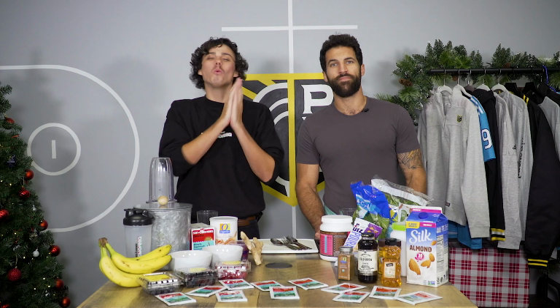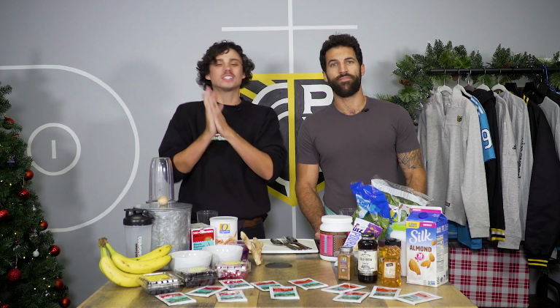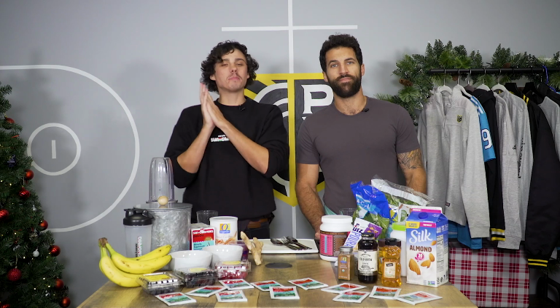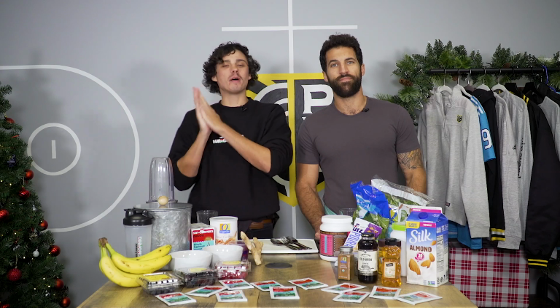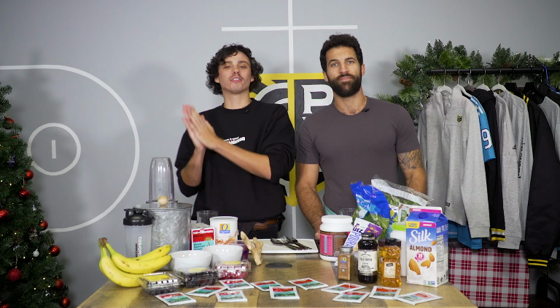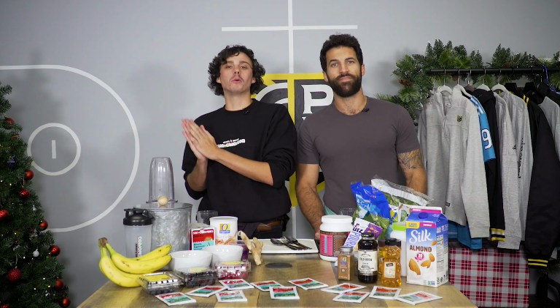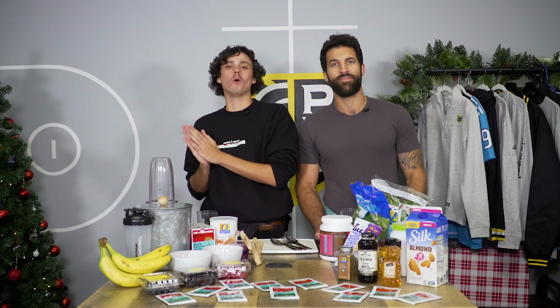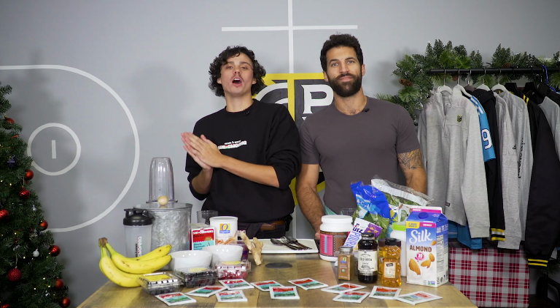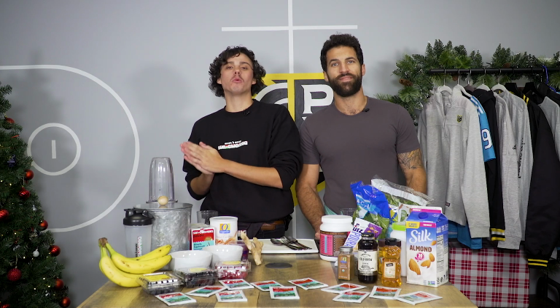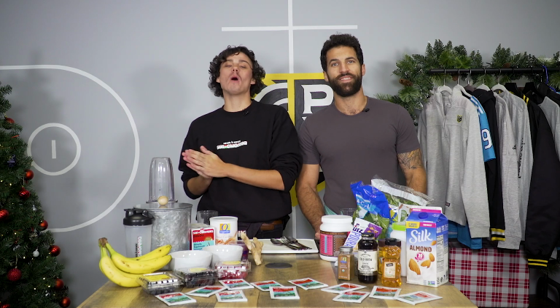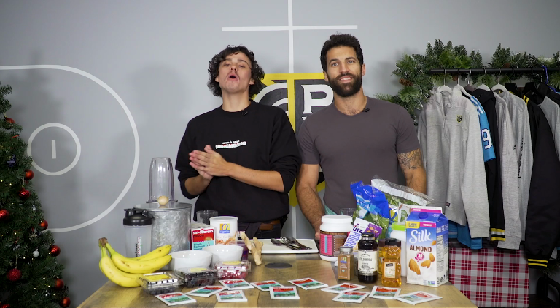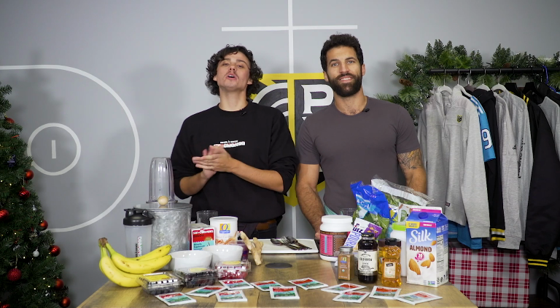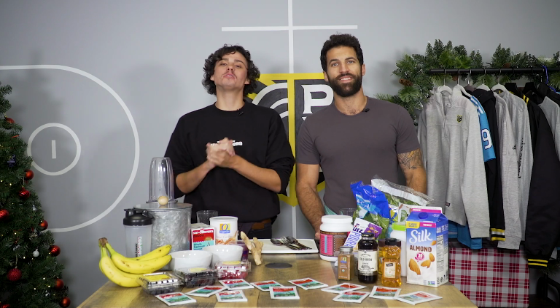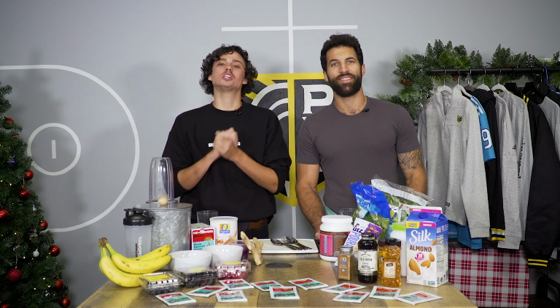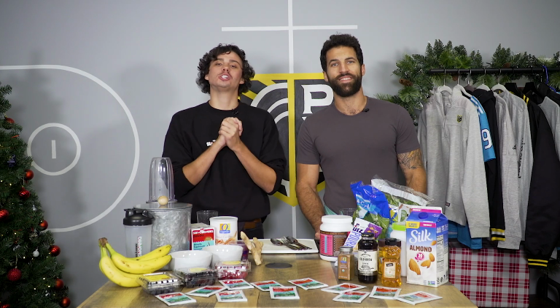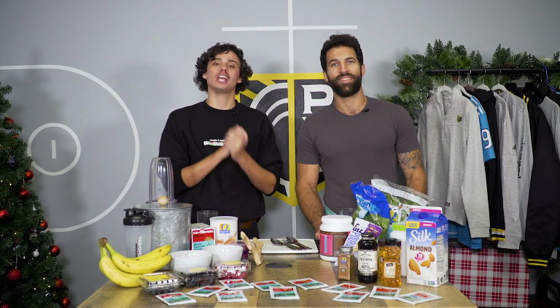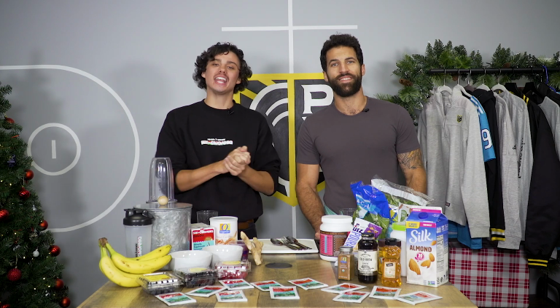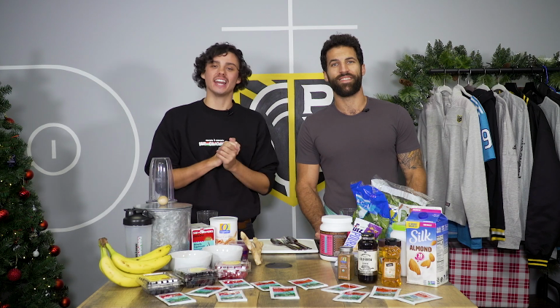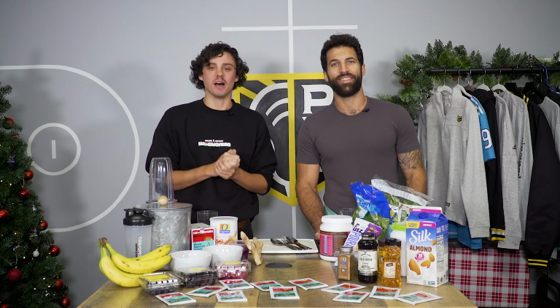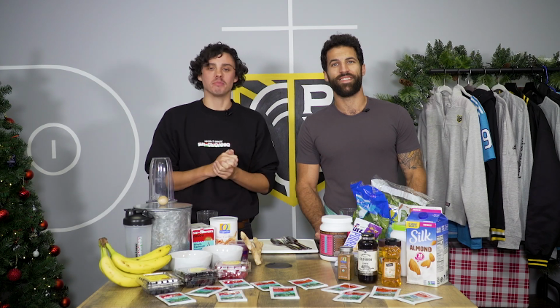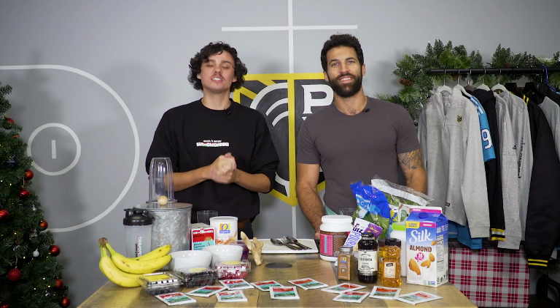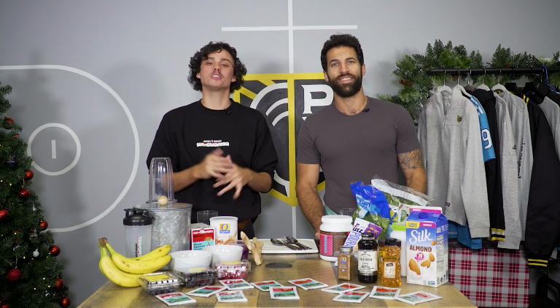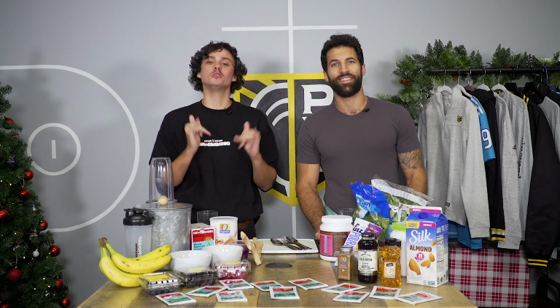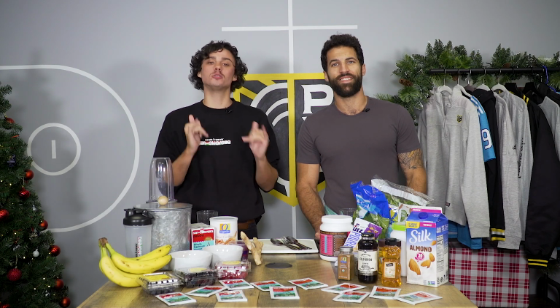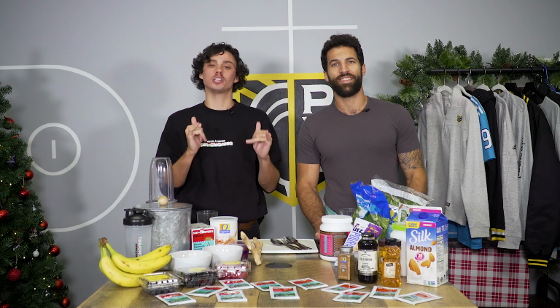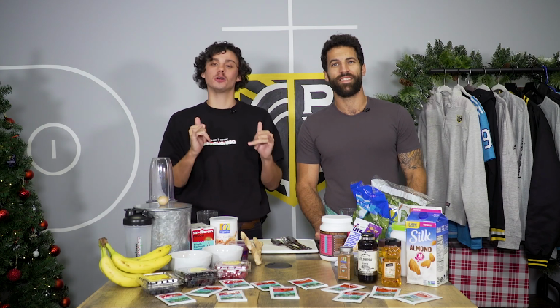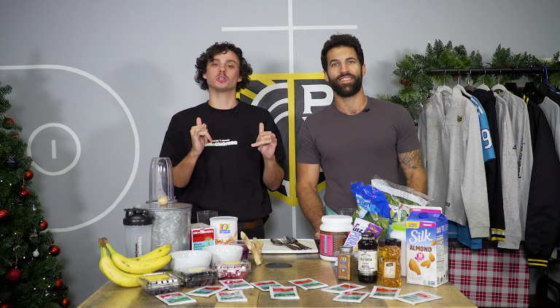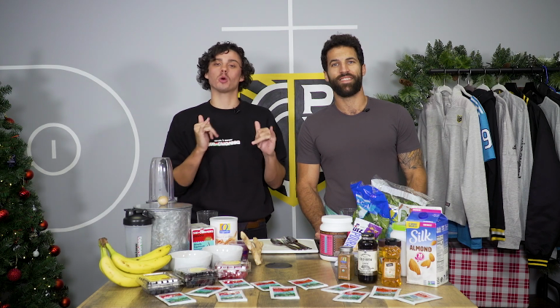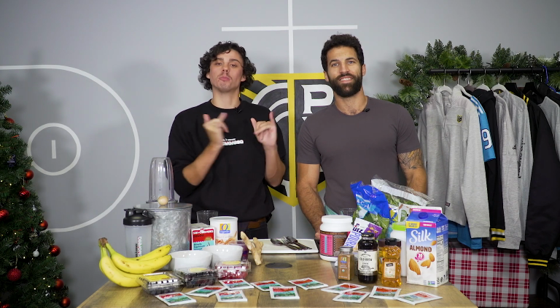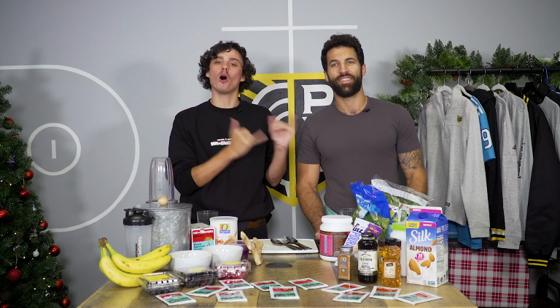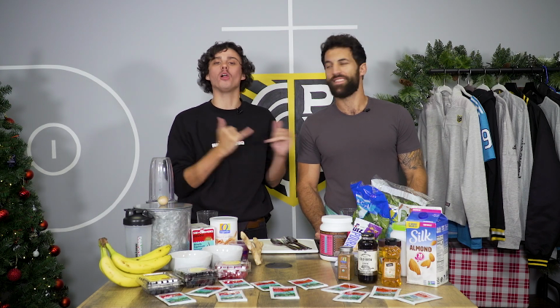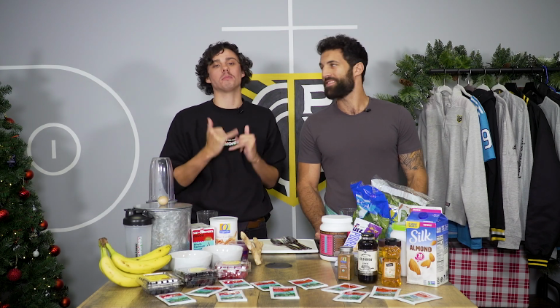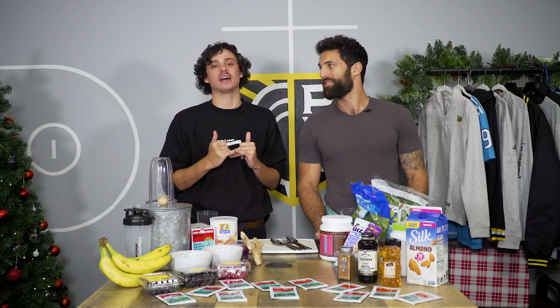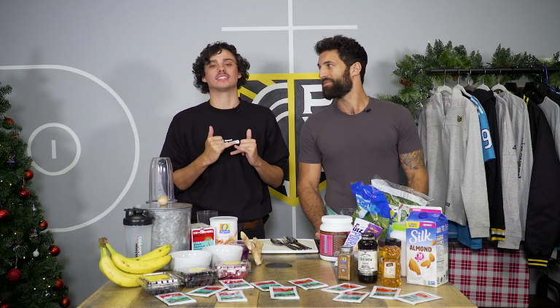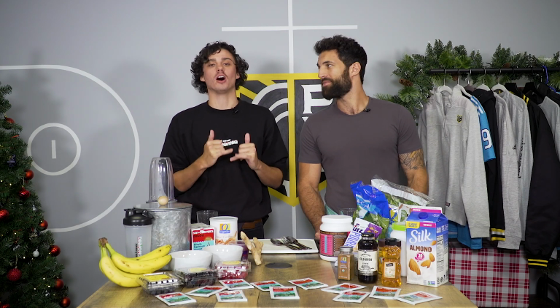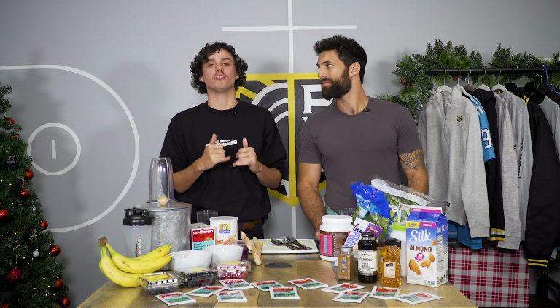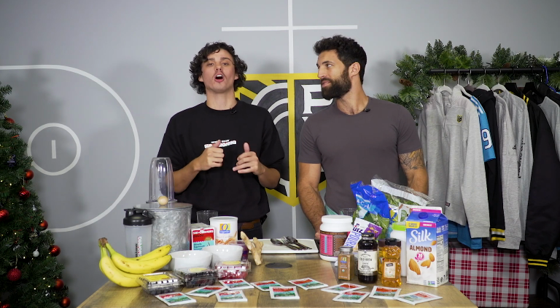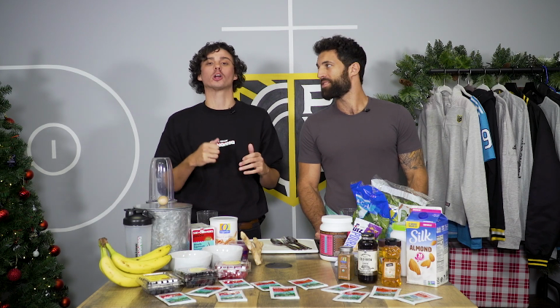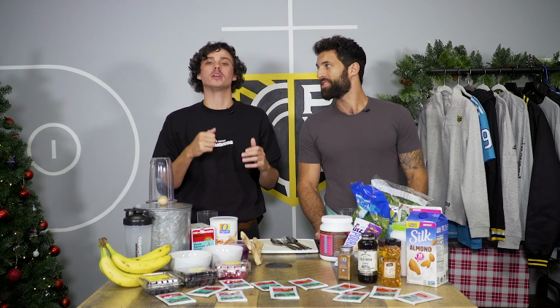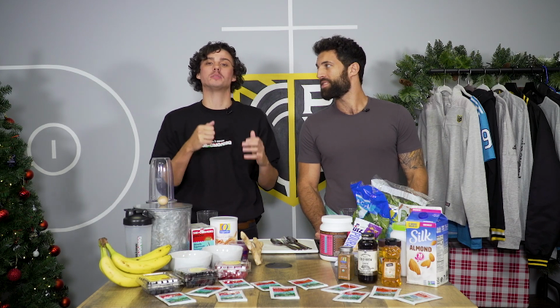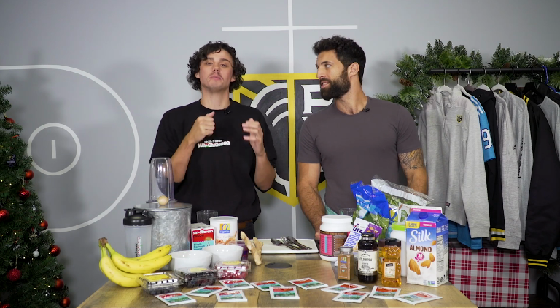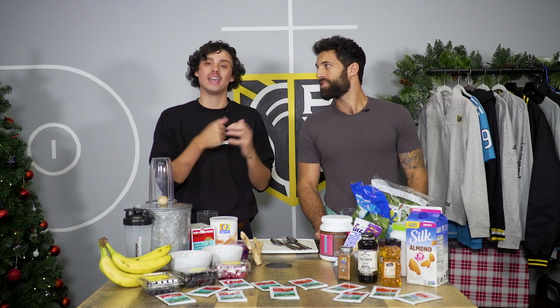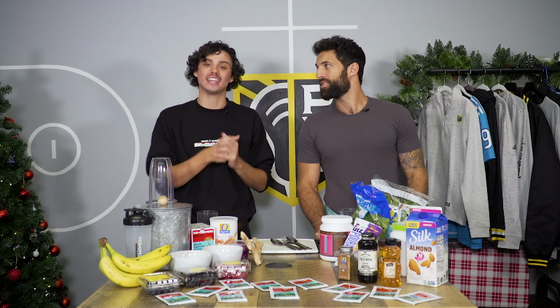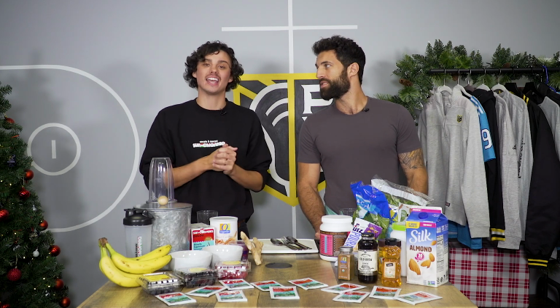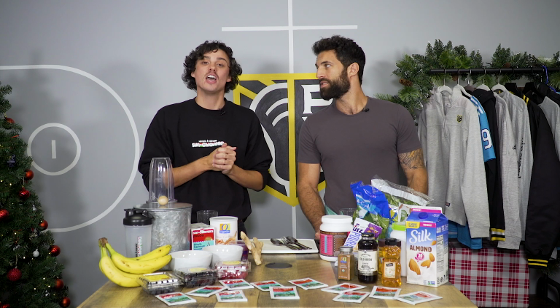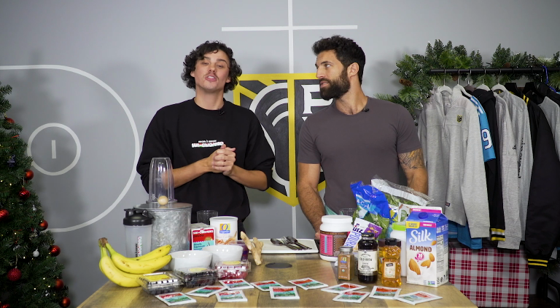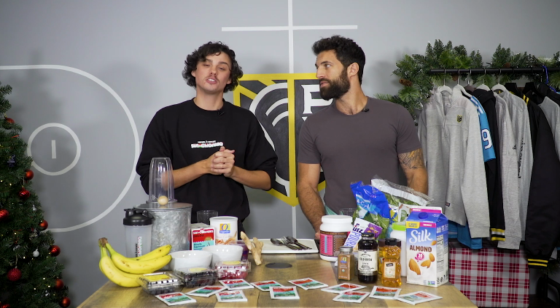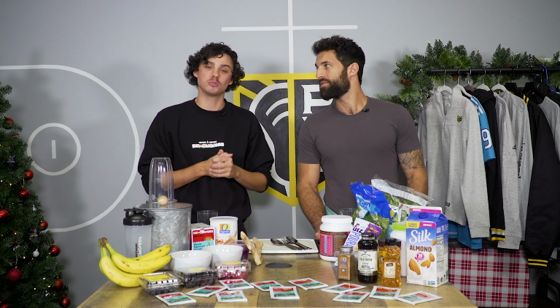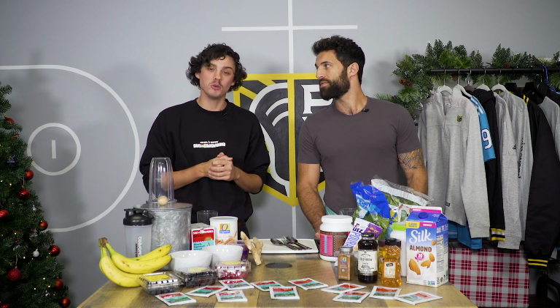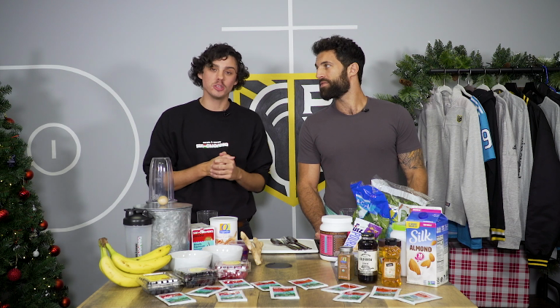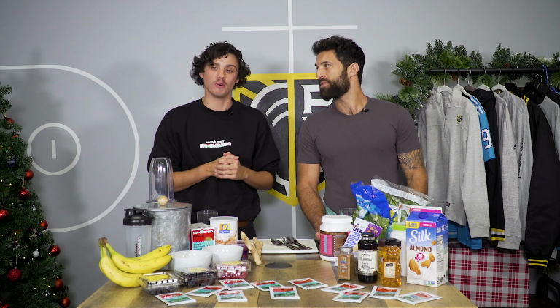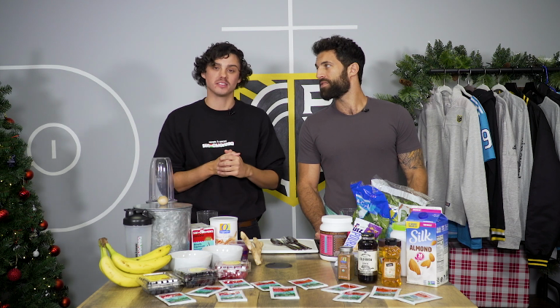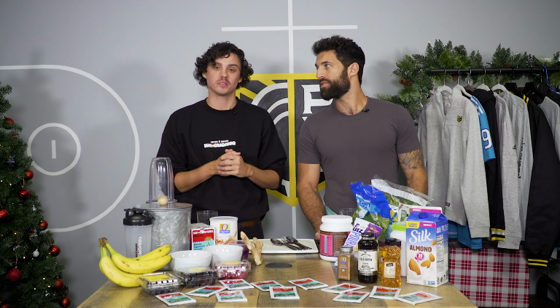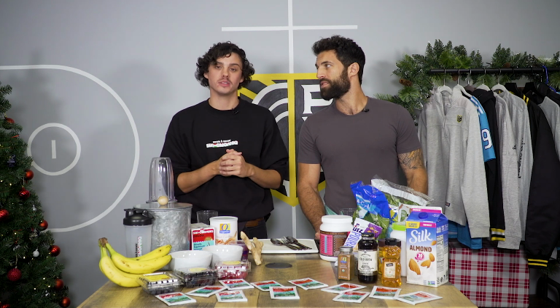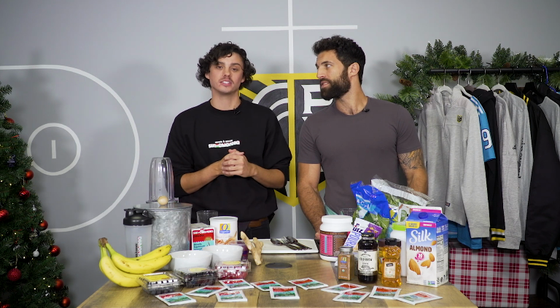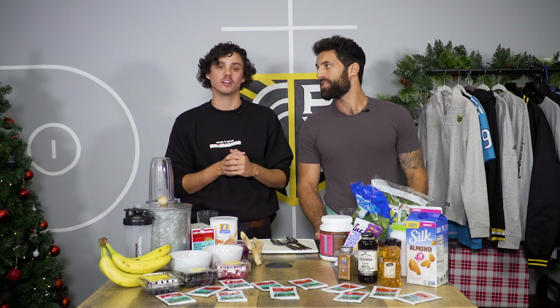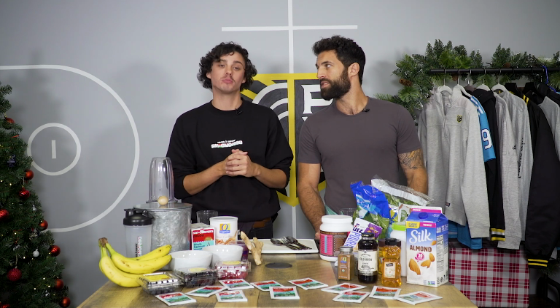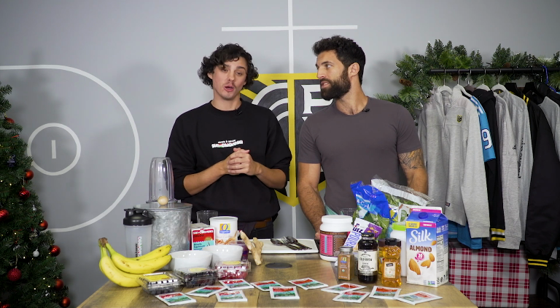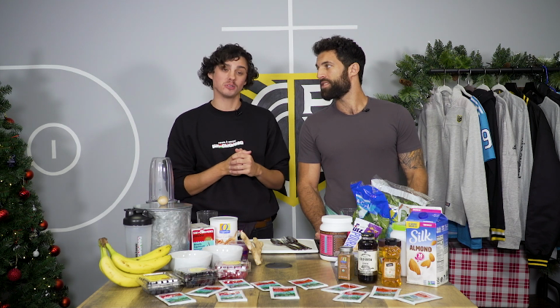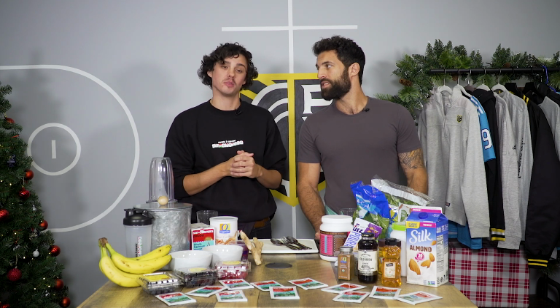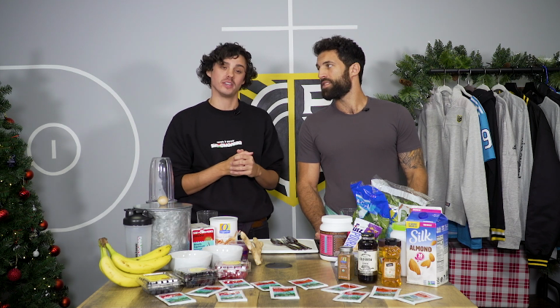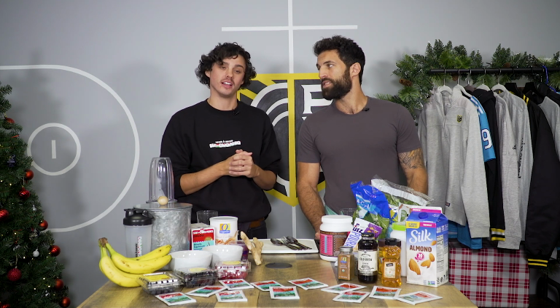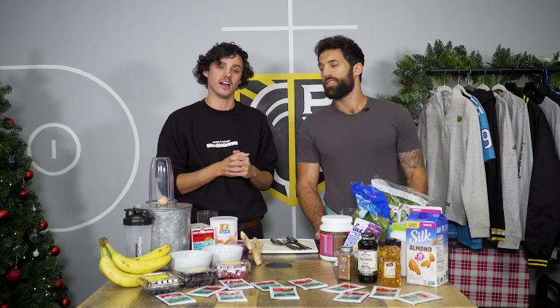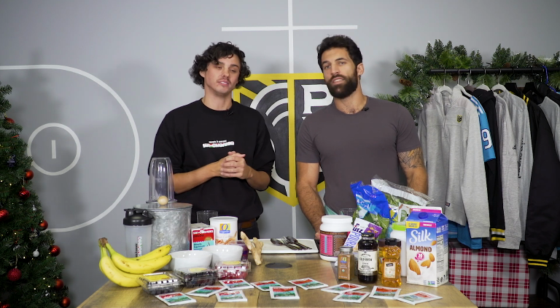What's up everyone? Welcome to Shakin' Up. This is a new series where Paul and myself are going to be making the smoothie recipes of pros in the PLL.